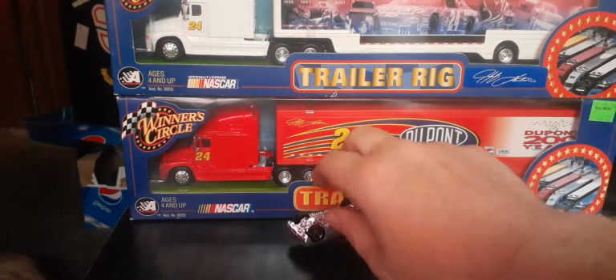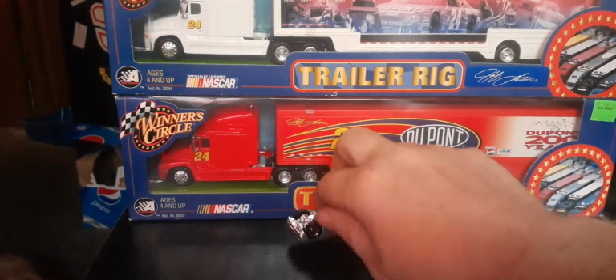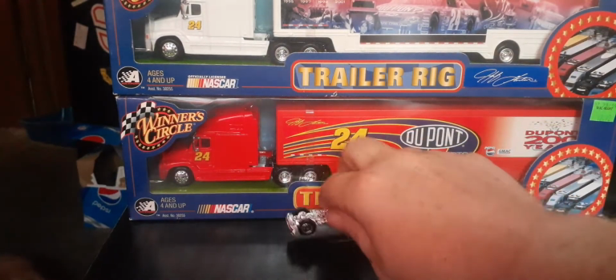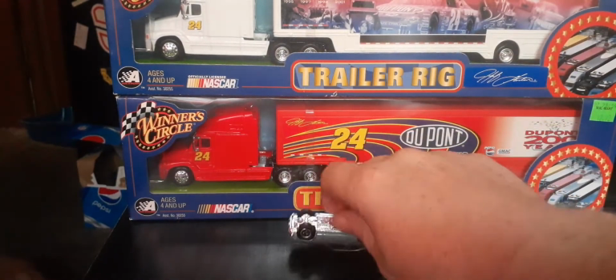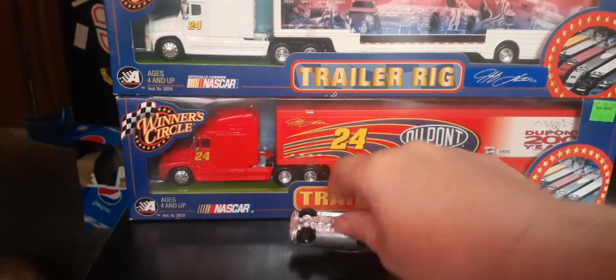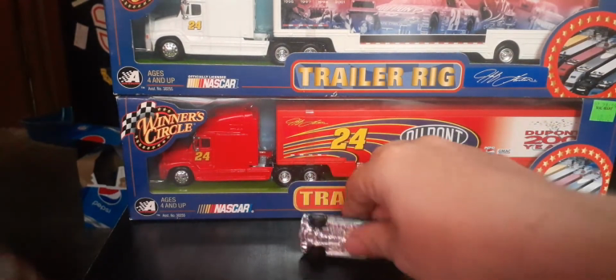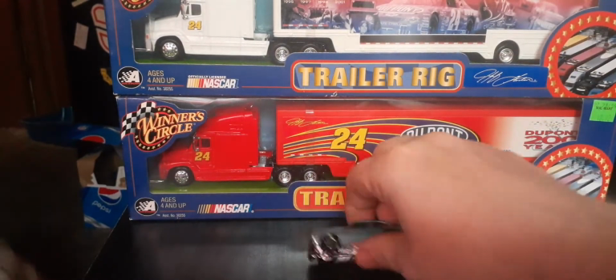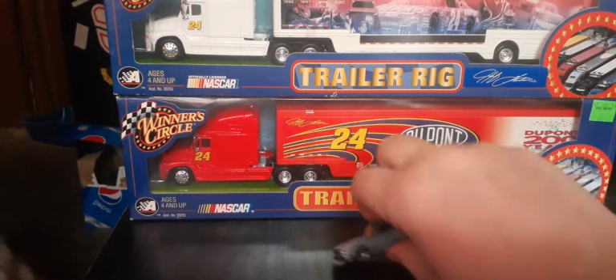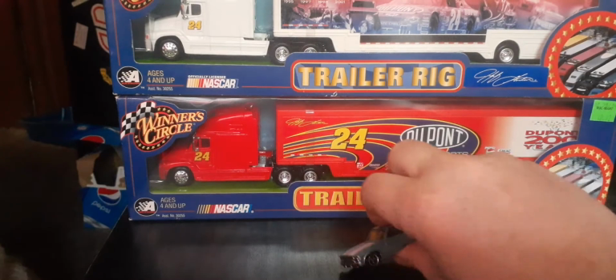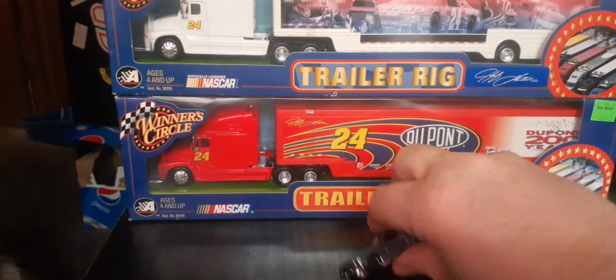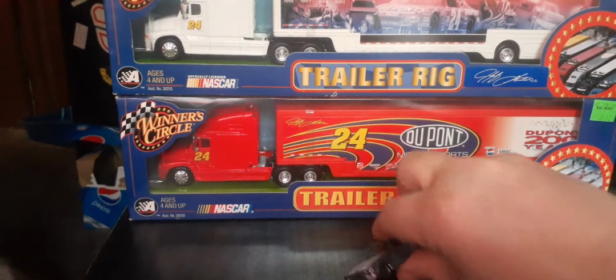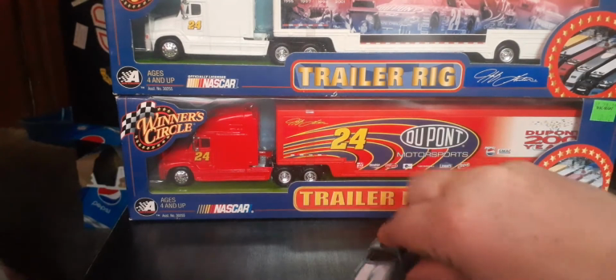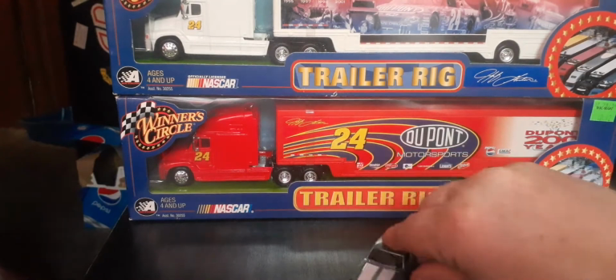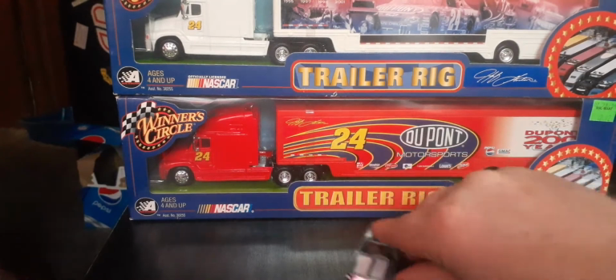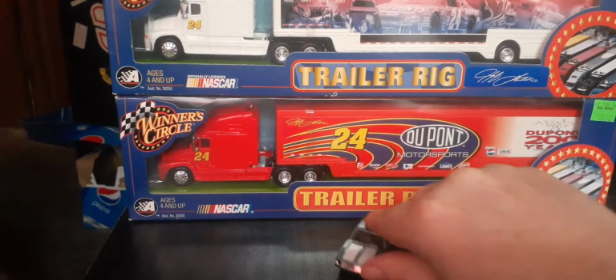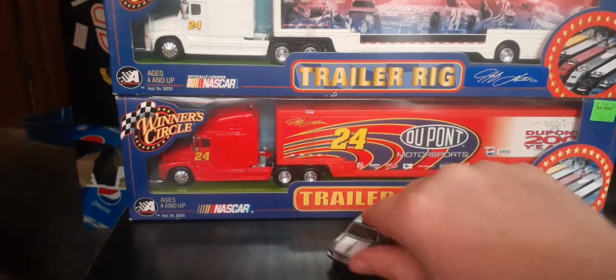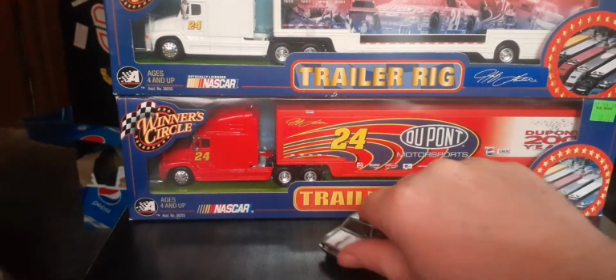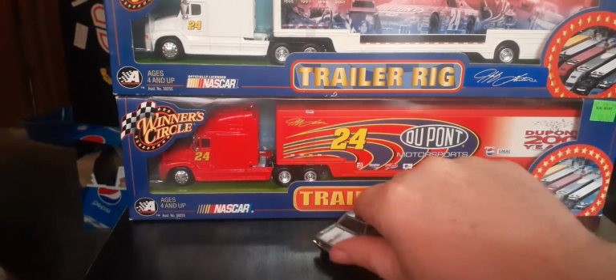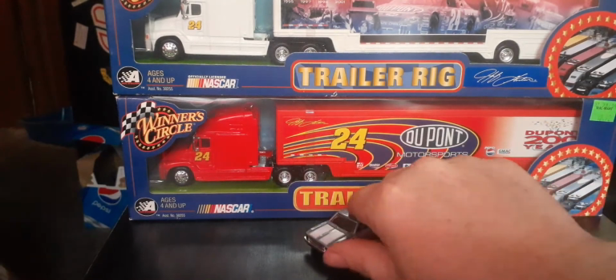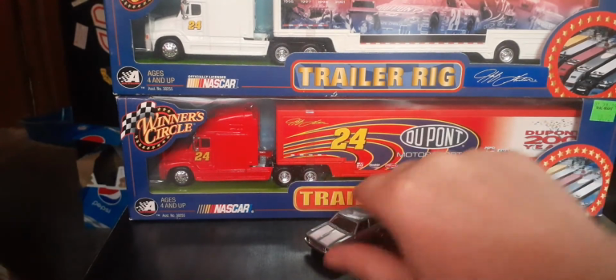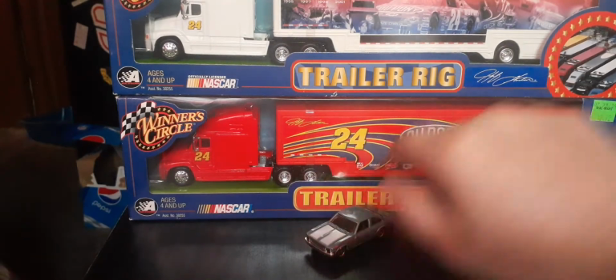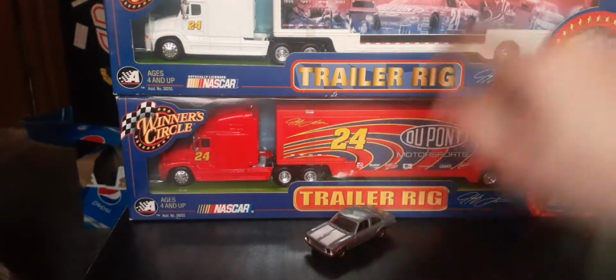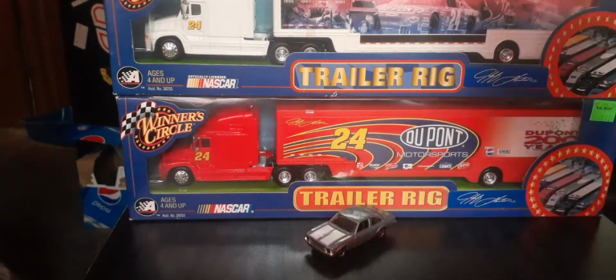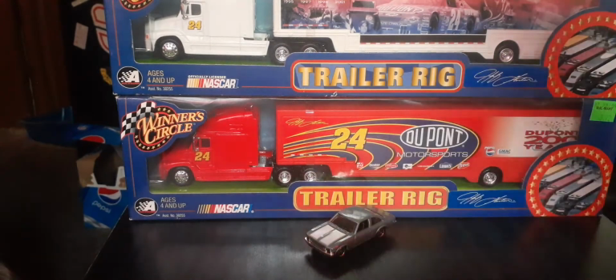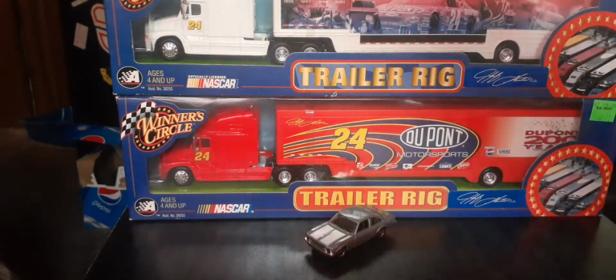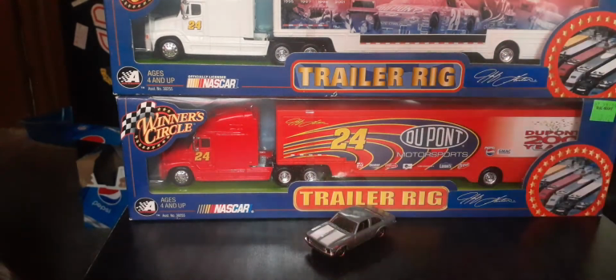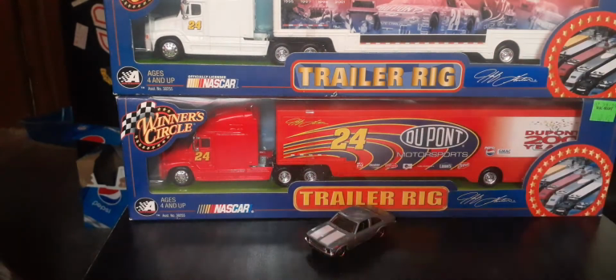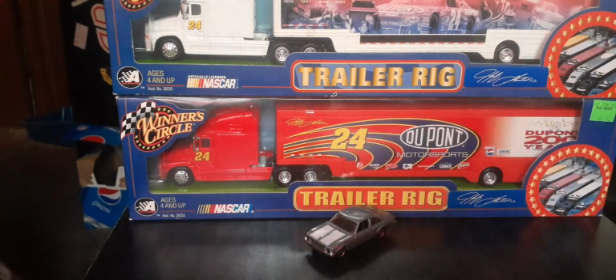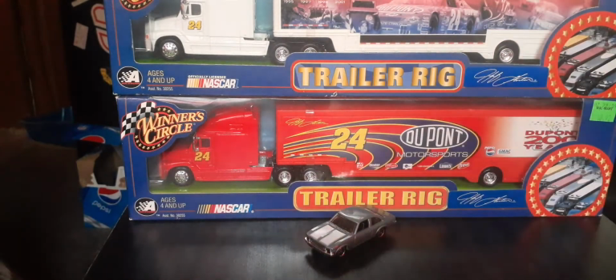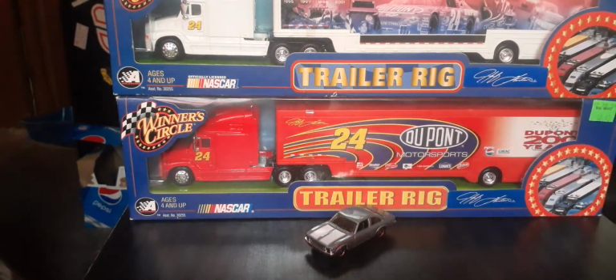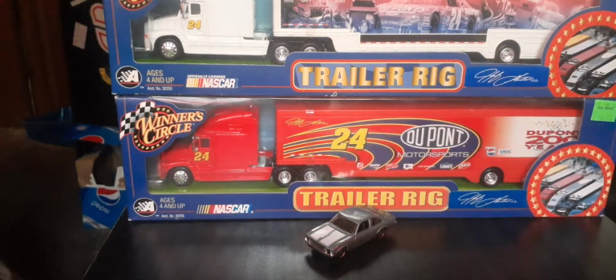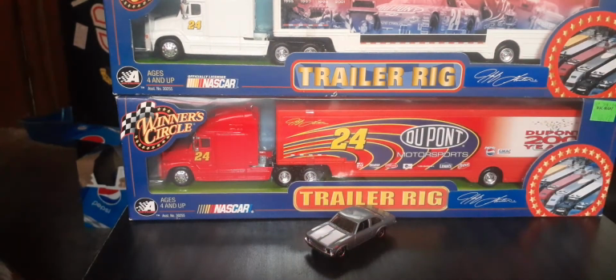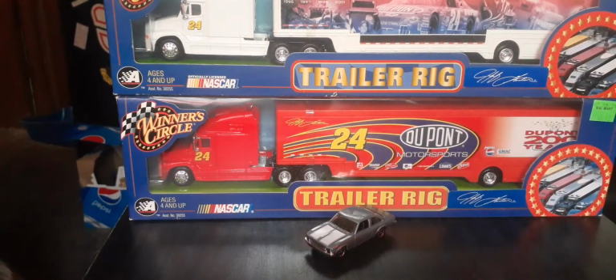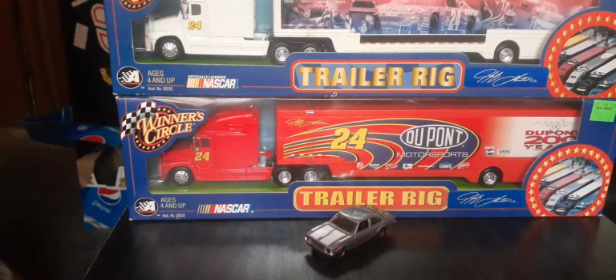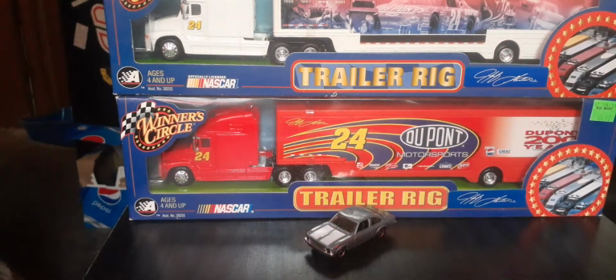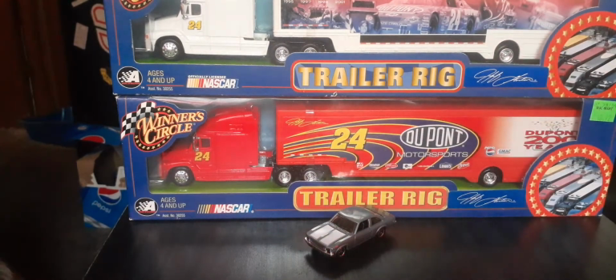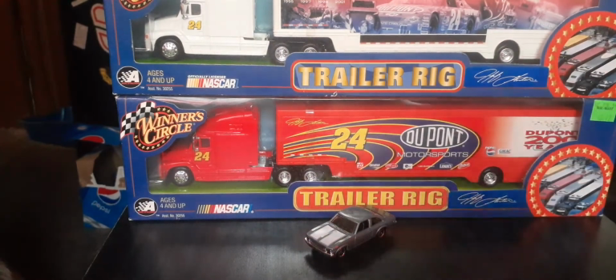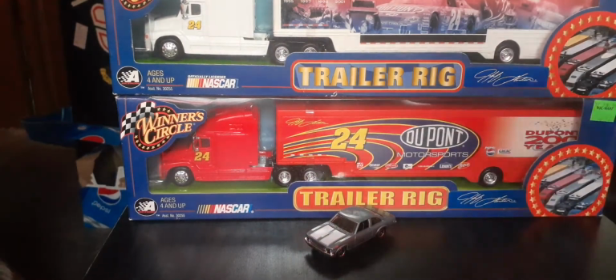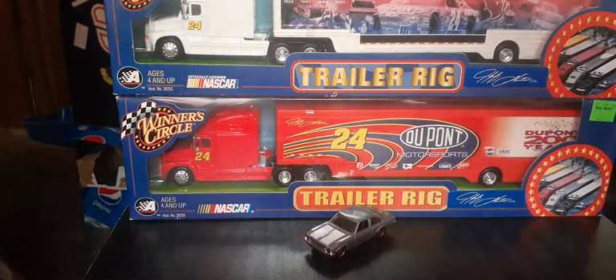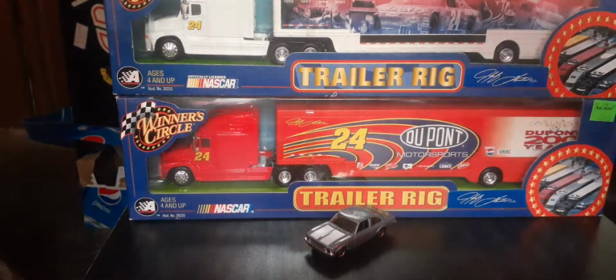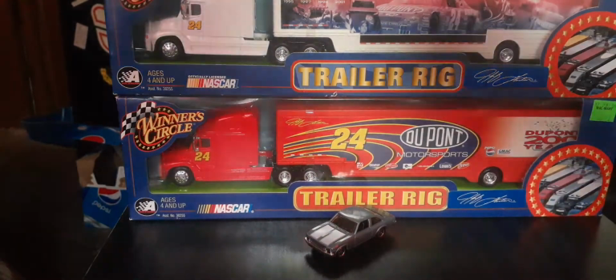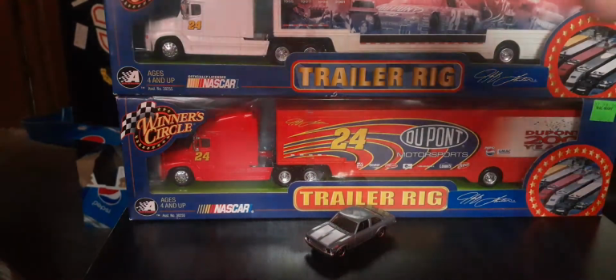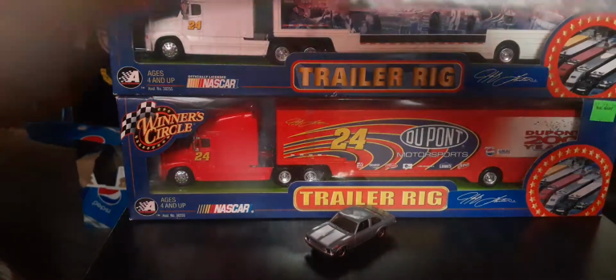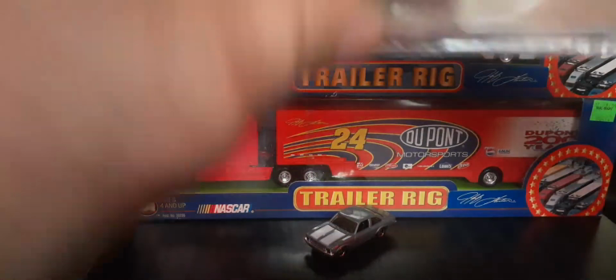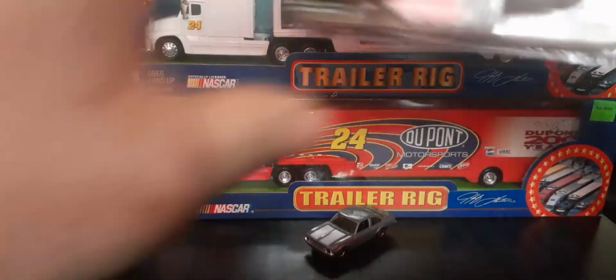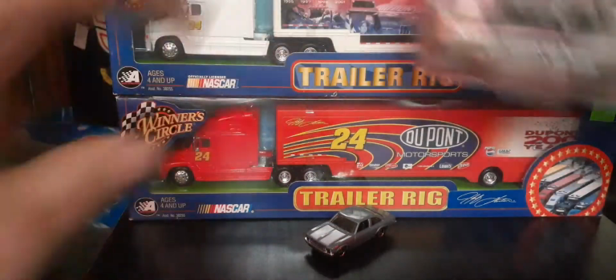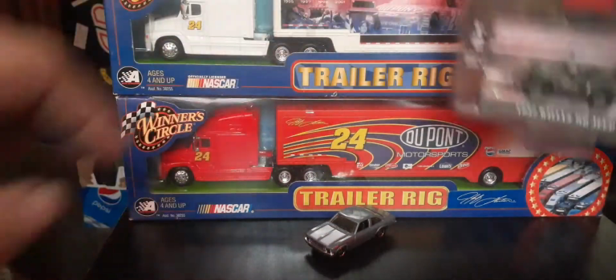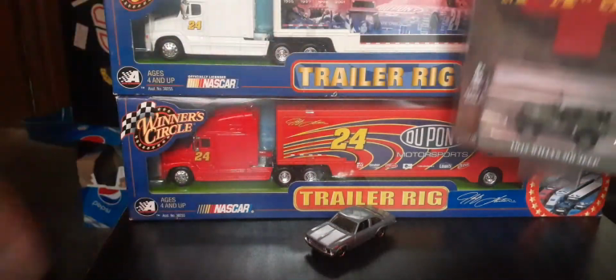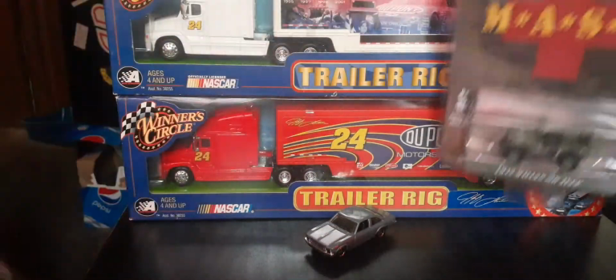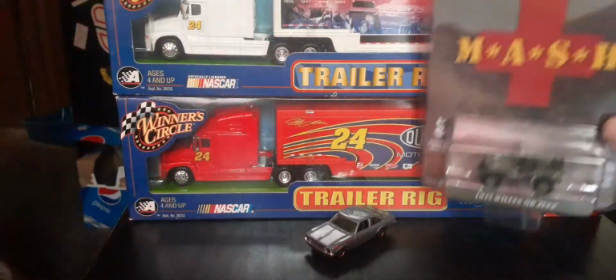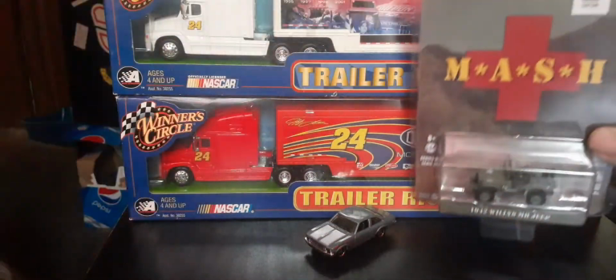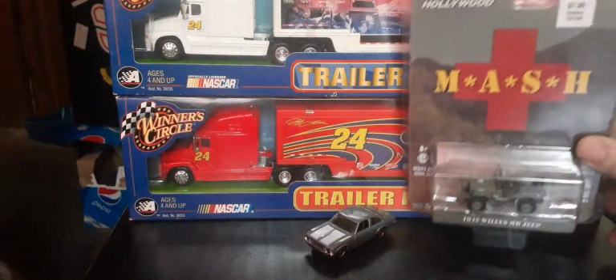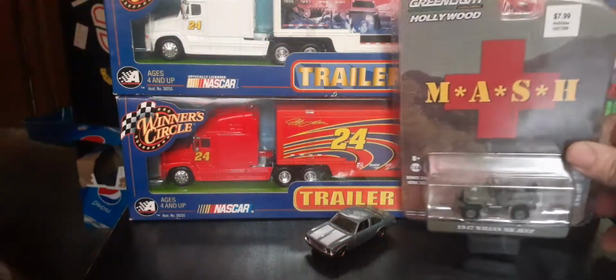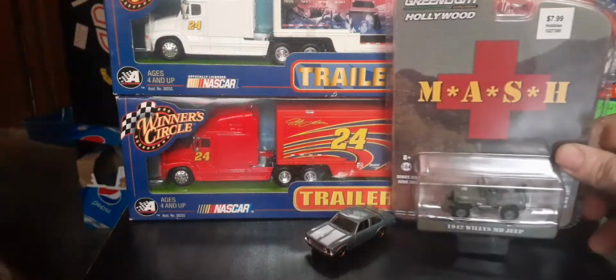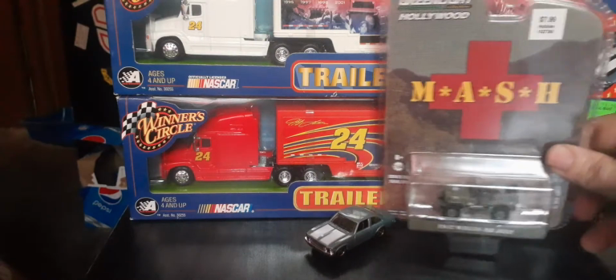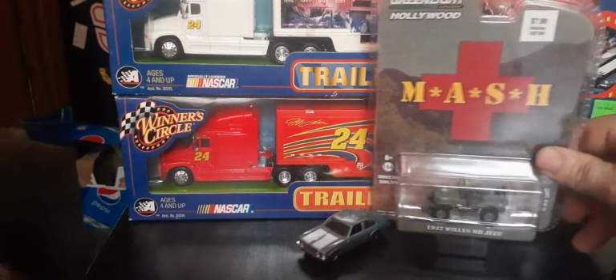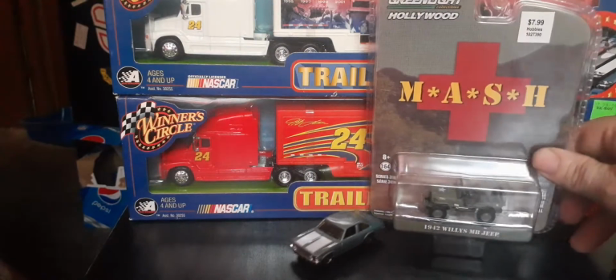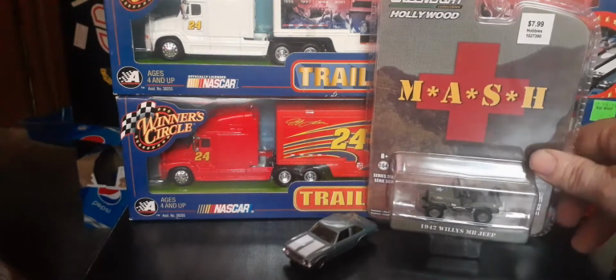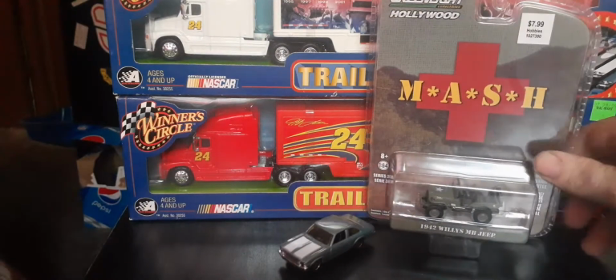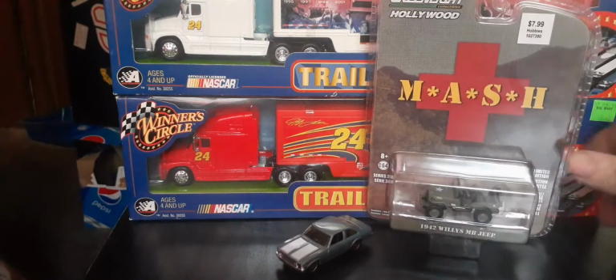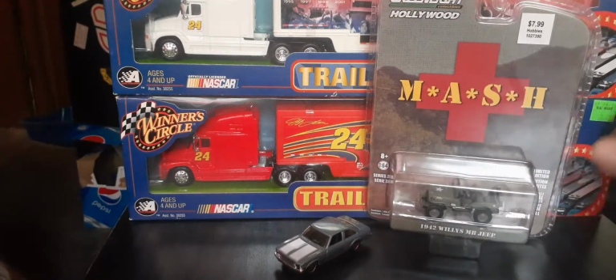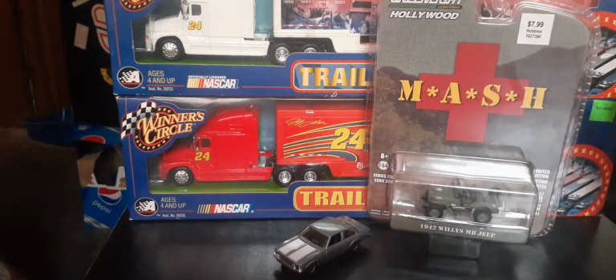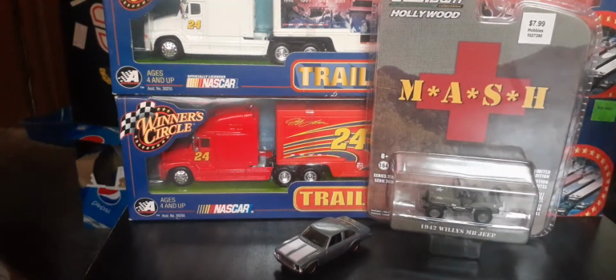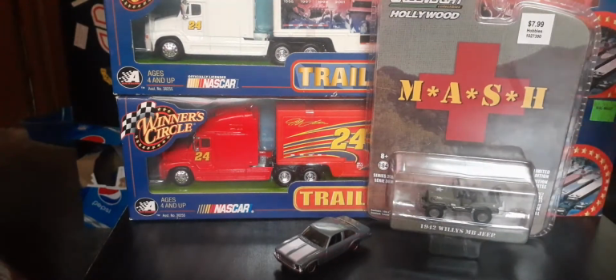I think that's going to do it for this one. Until I talk to y'all in the next one, happy hunting and collecting out there. Bye-bye.